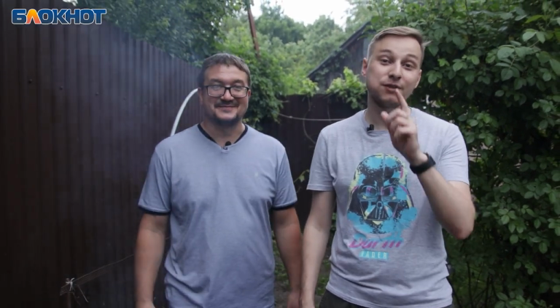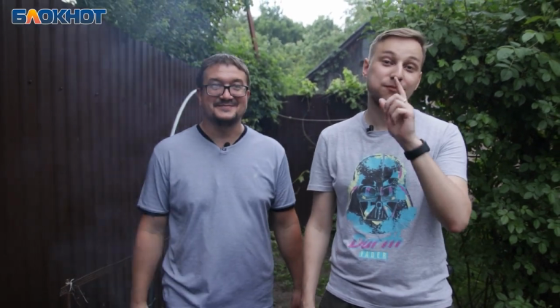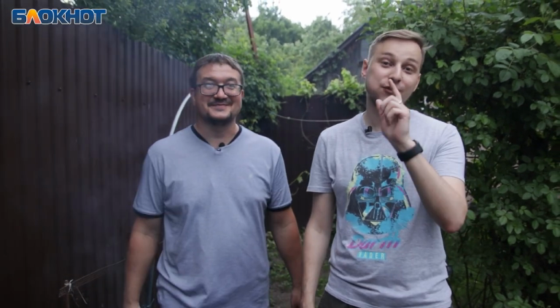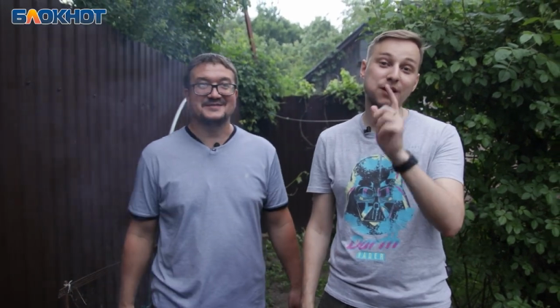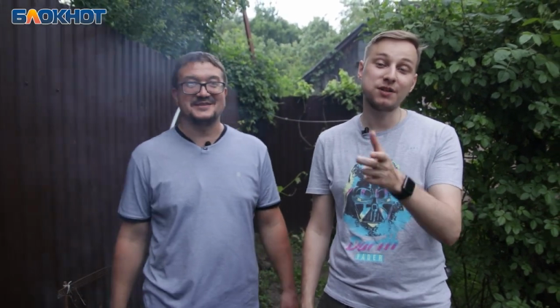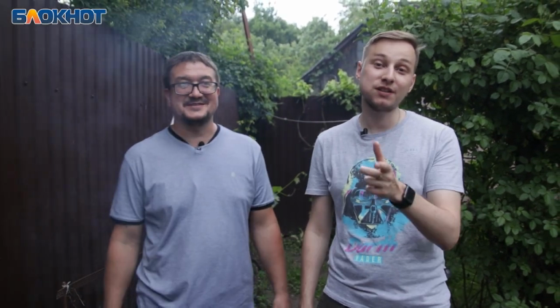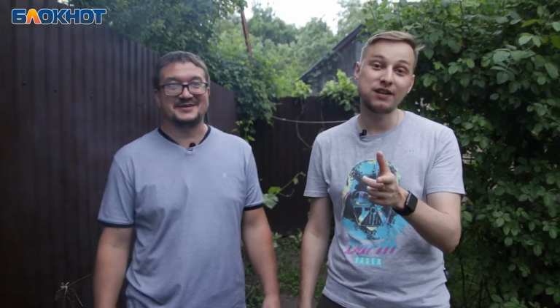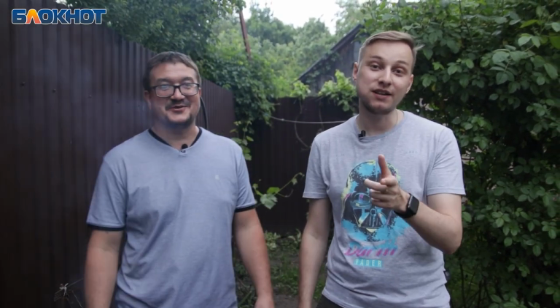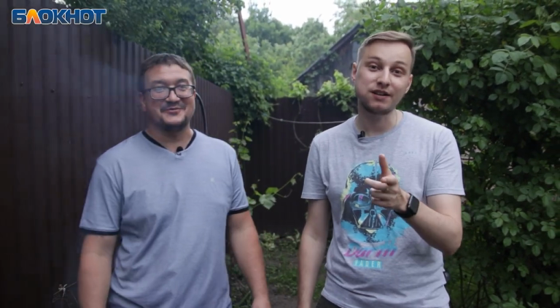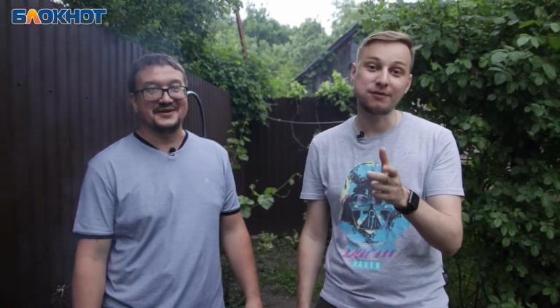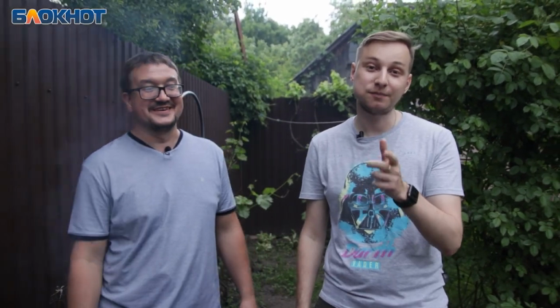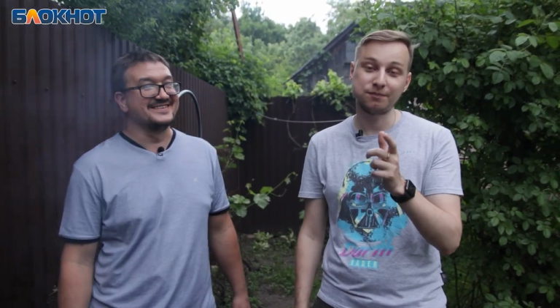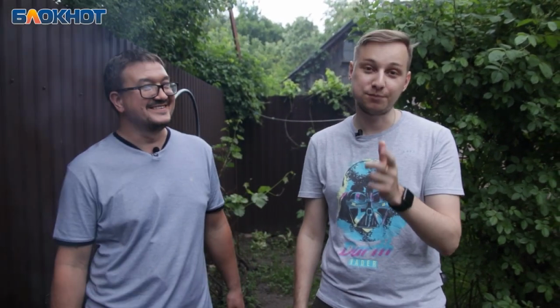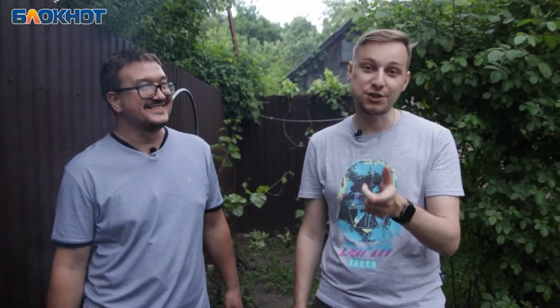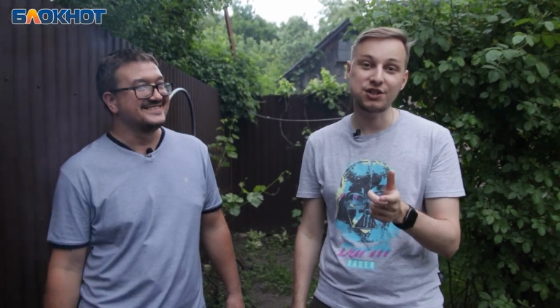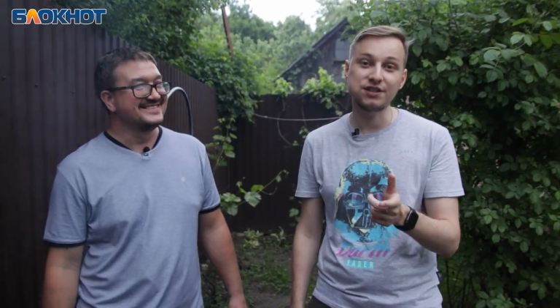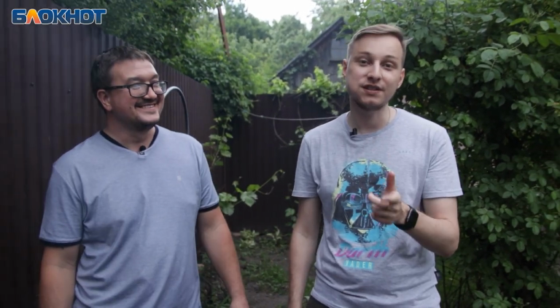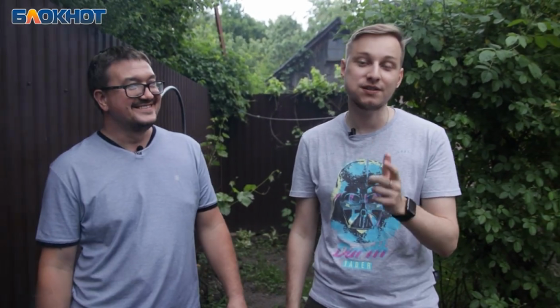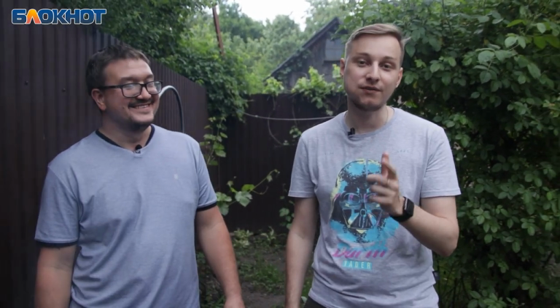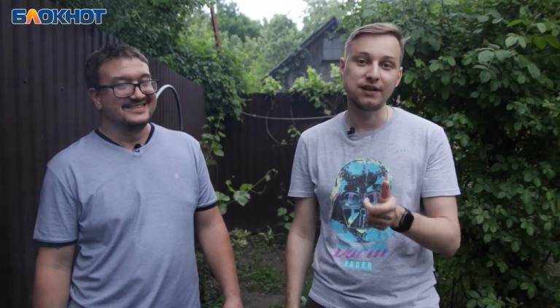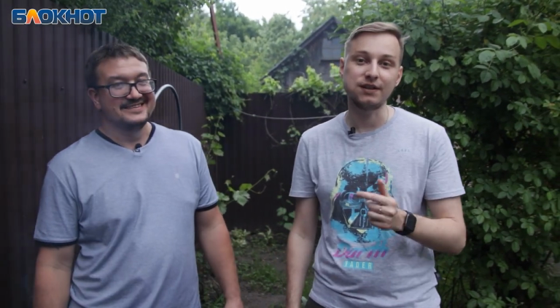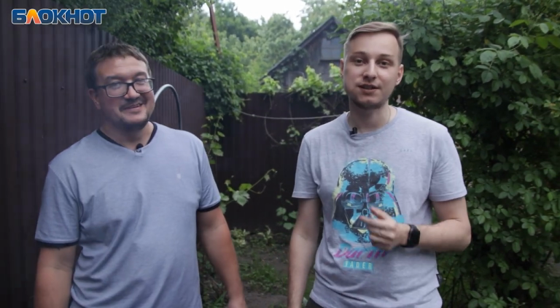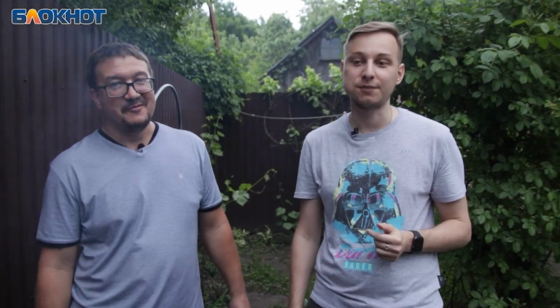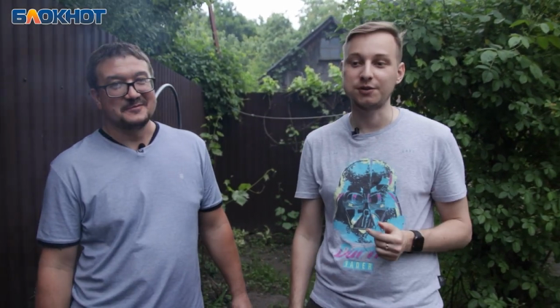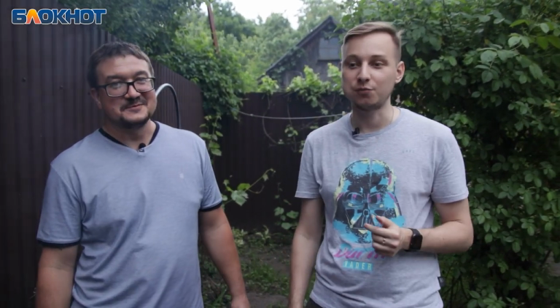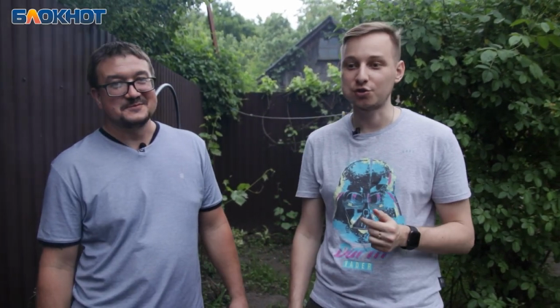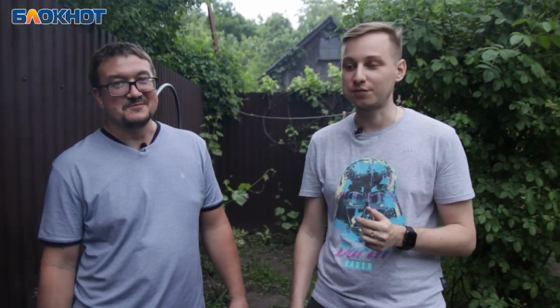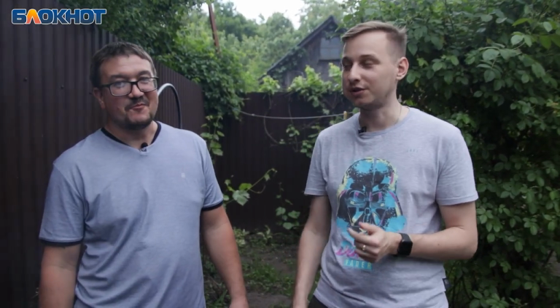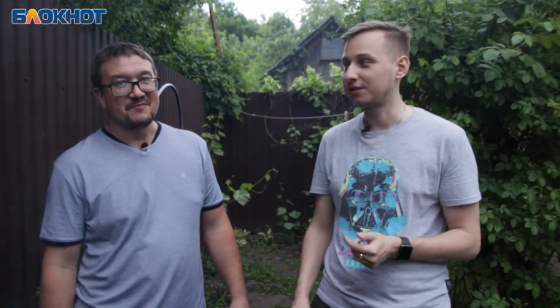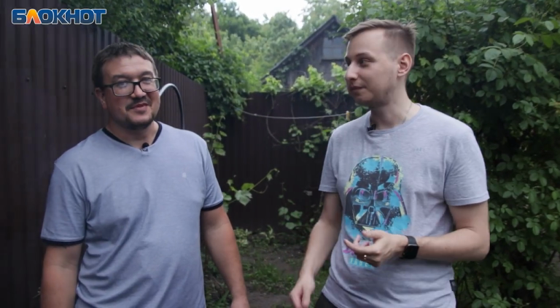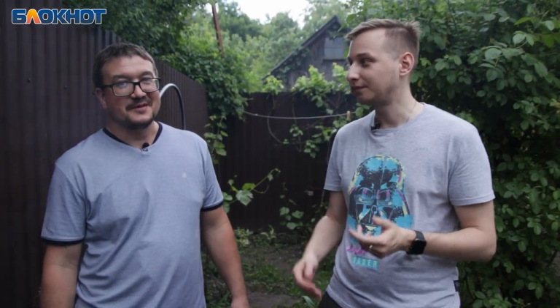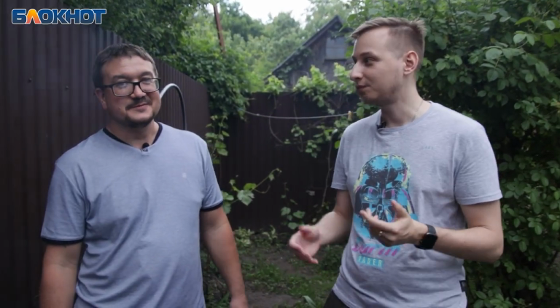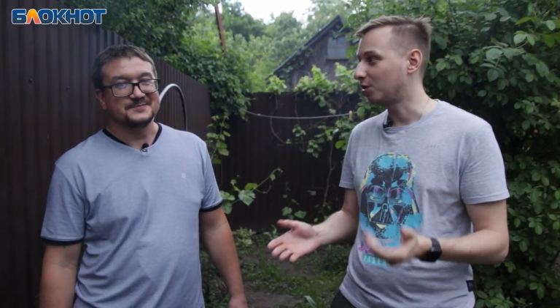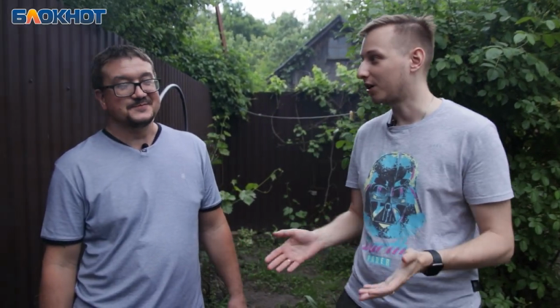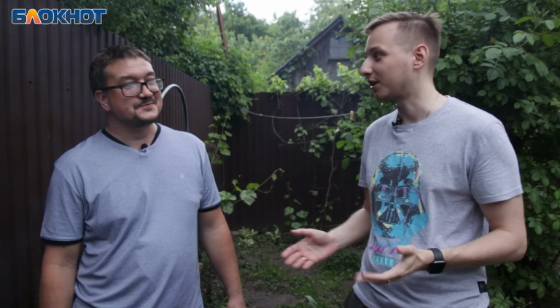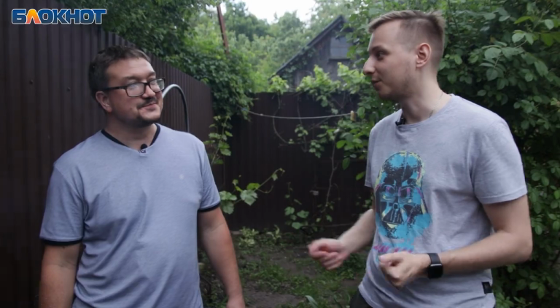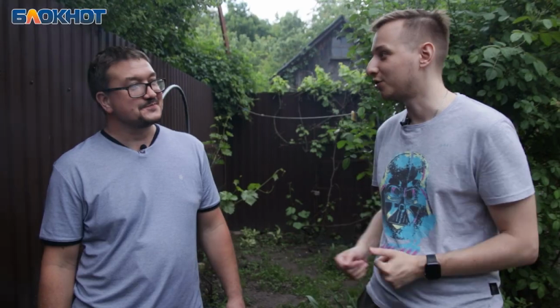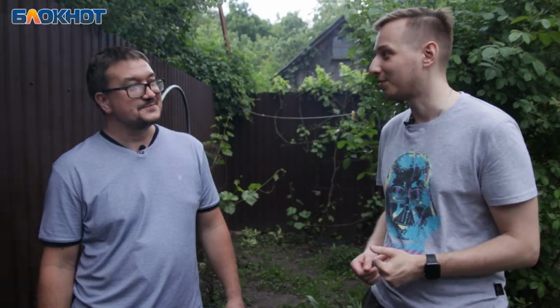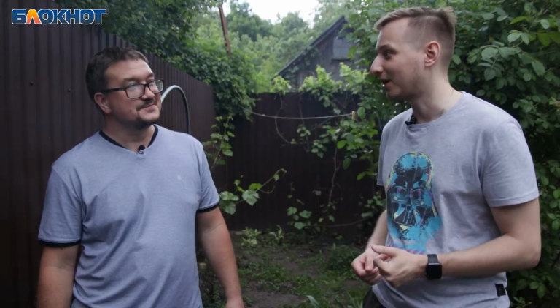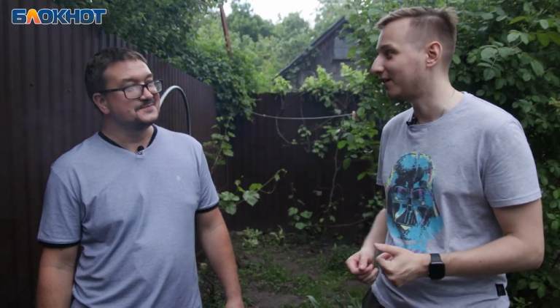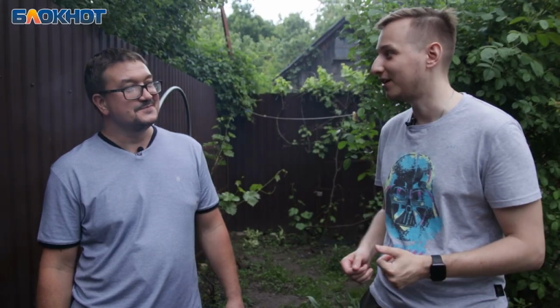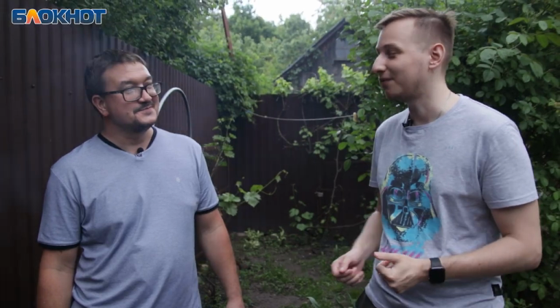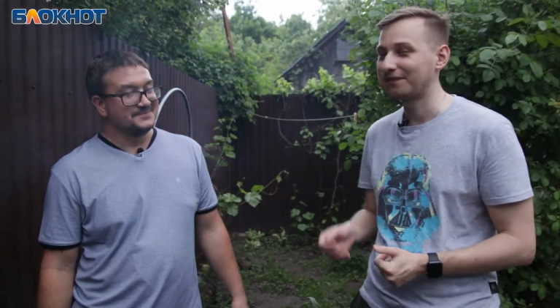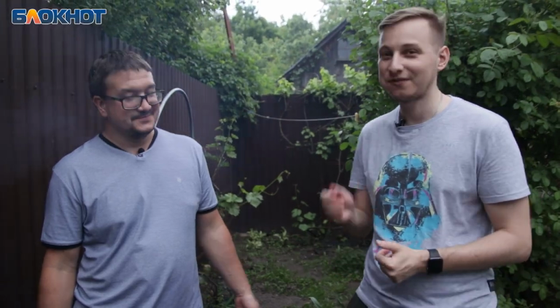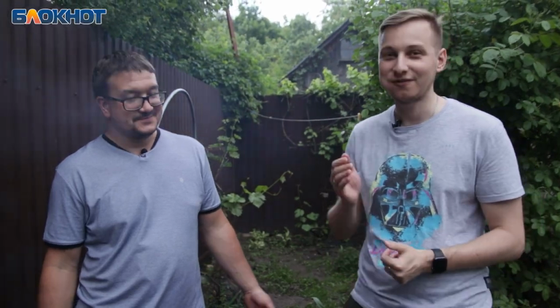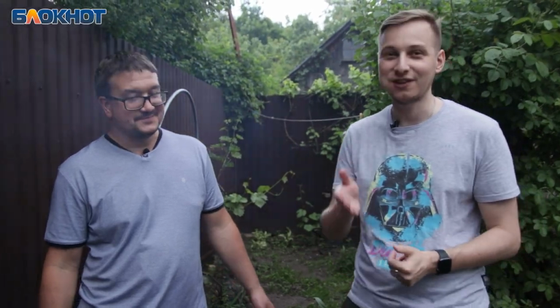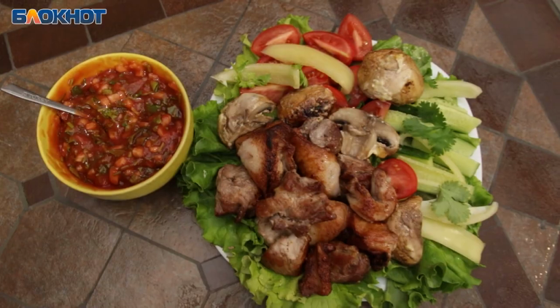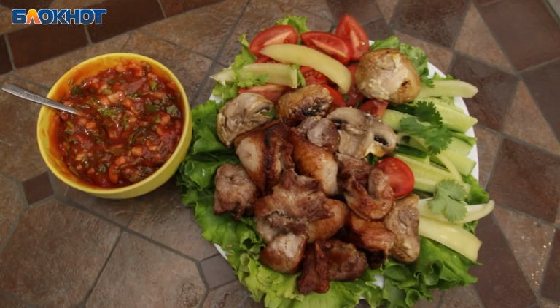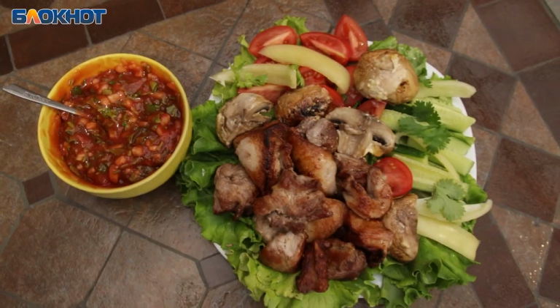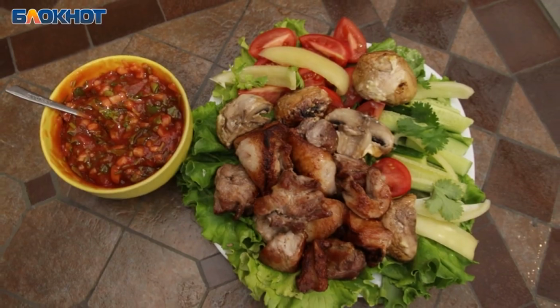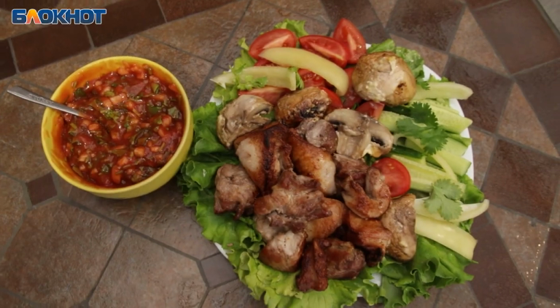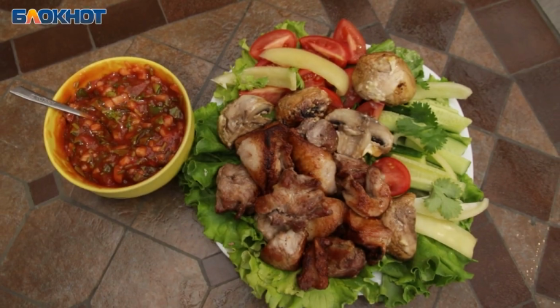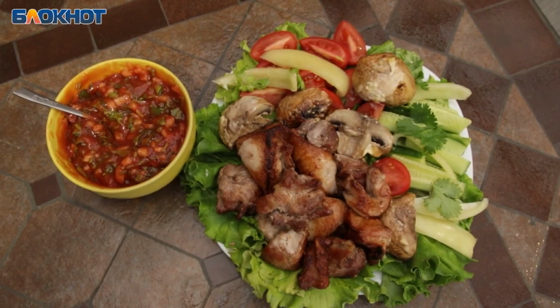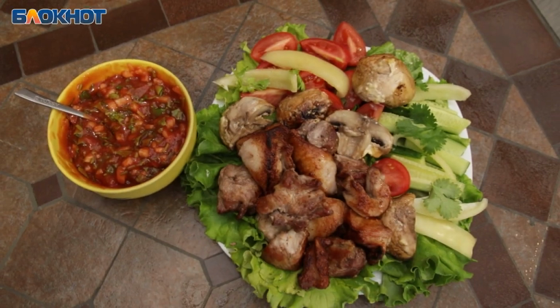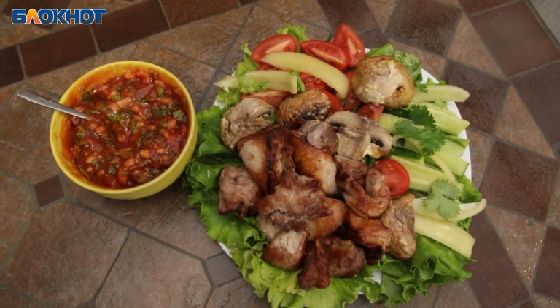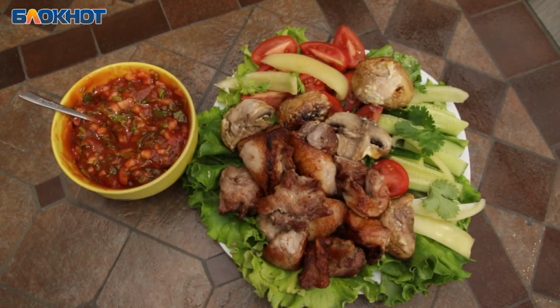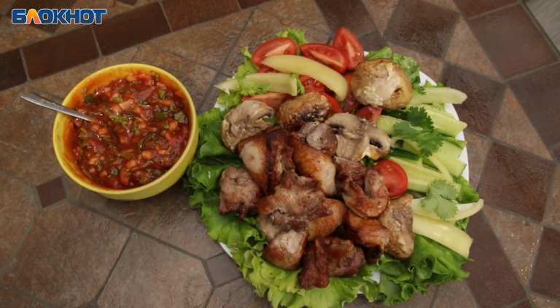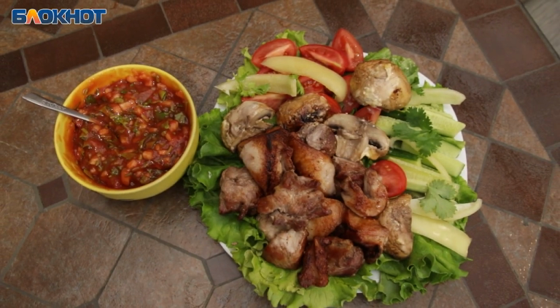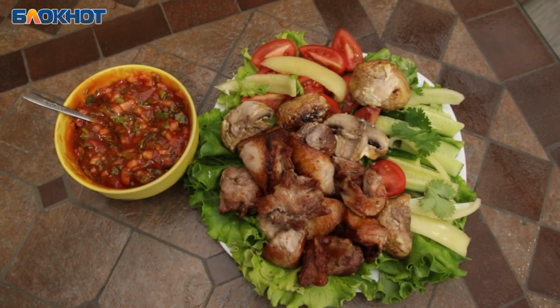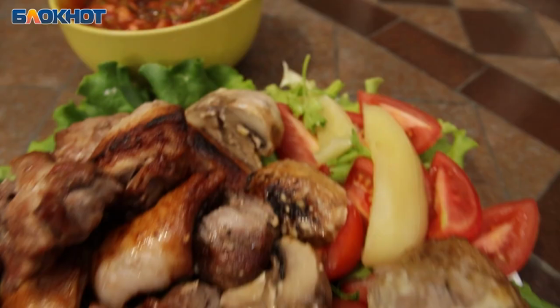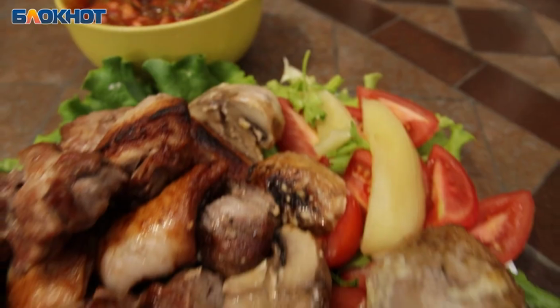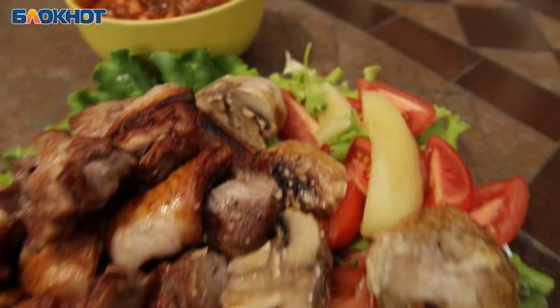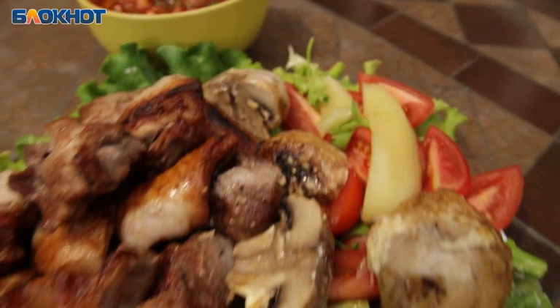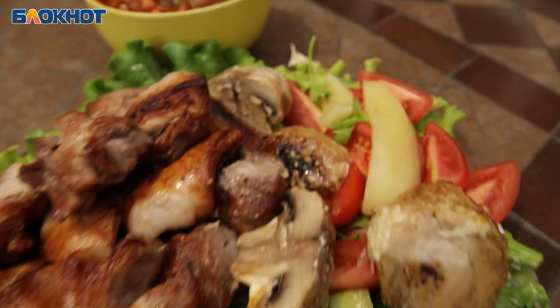— А вы в комментариях пишите свои рецепты. Может быть, мы как-нибудь и проверим ваш рецепт. — Спасибо. — Спасибо.